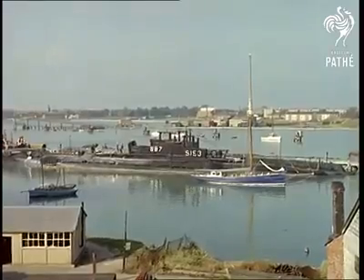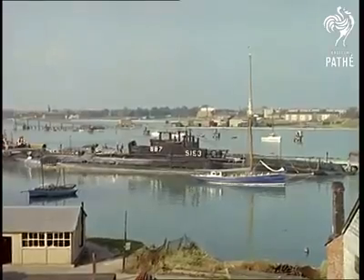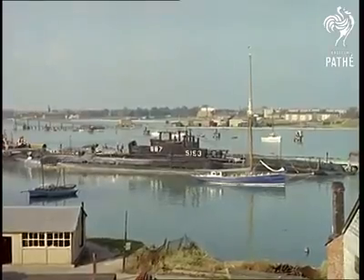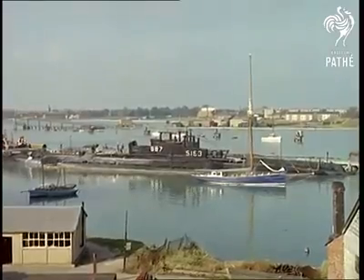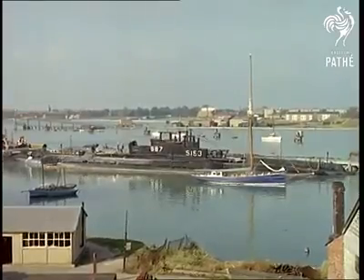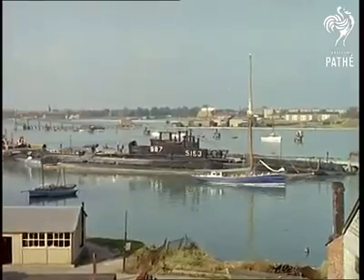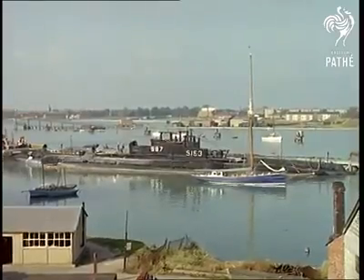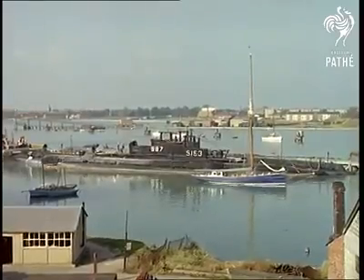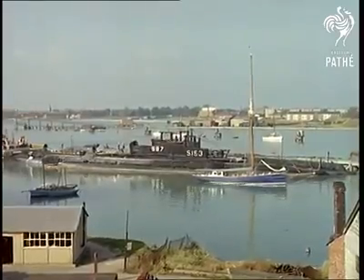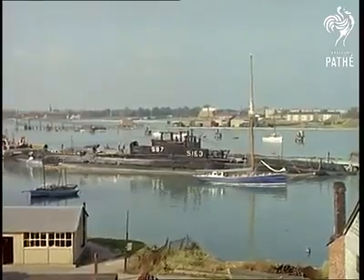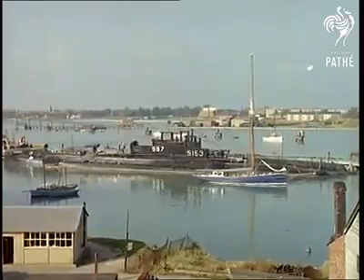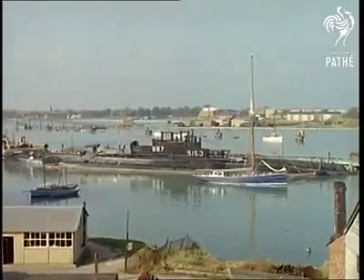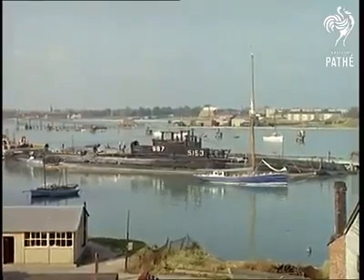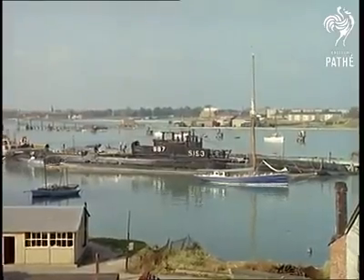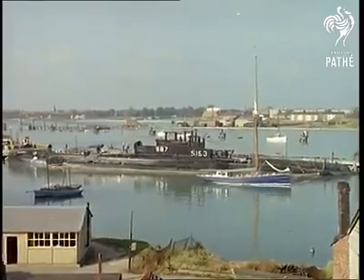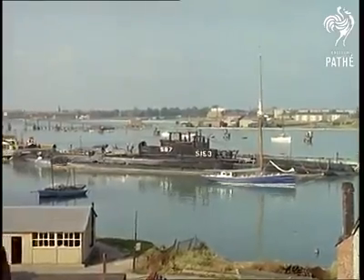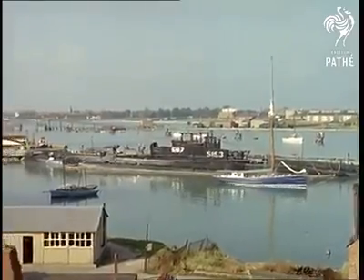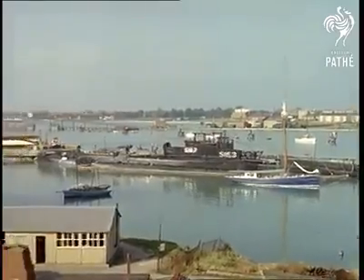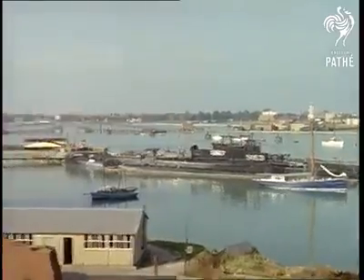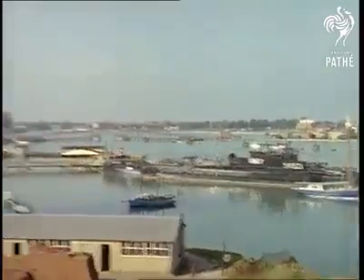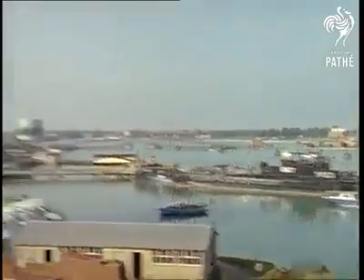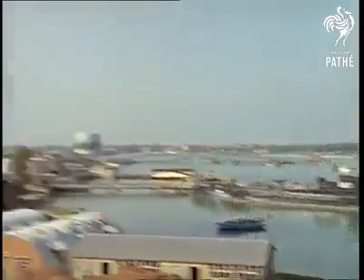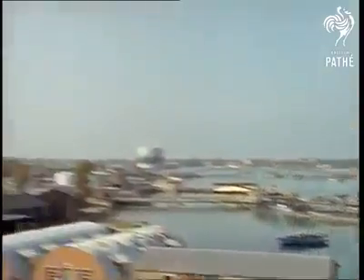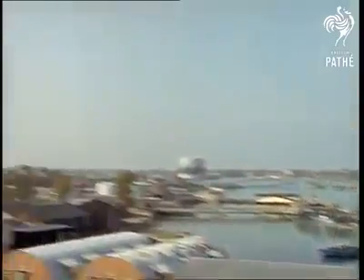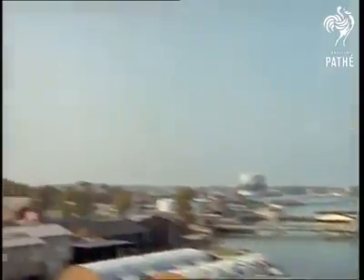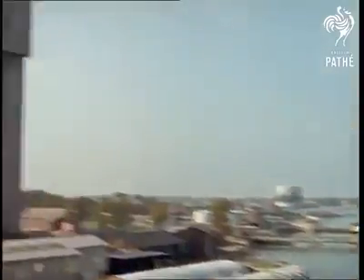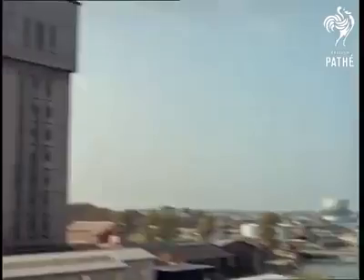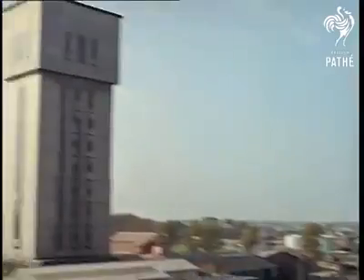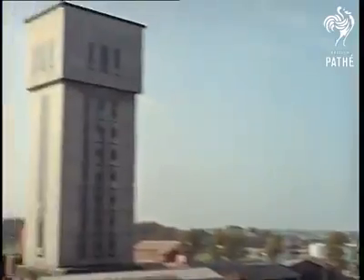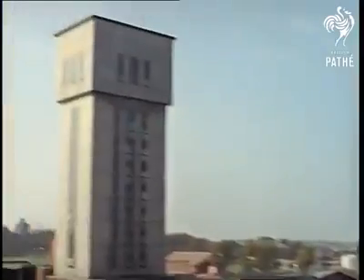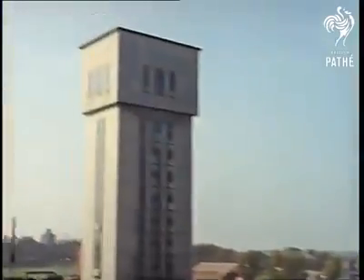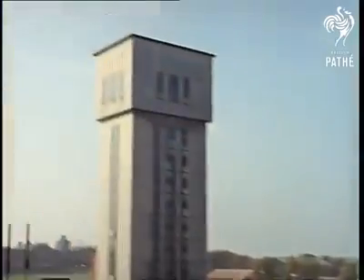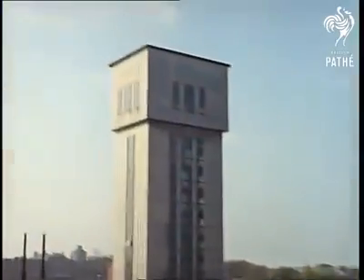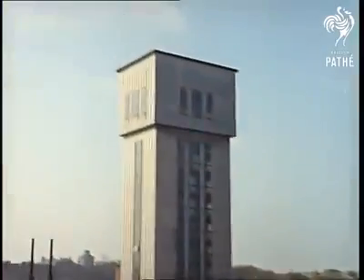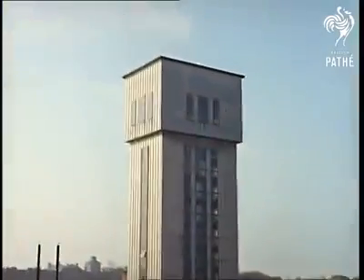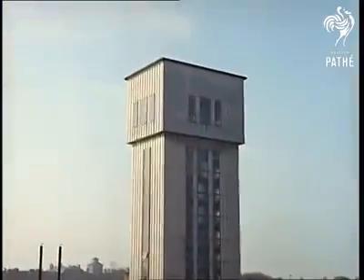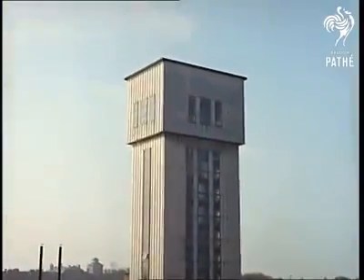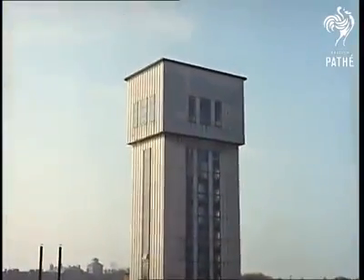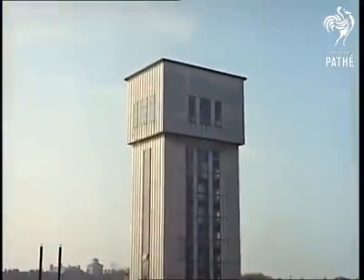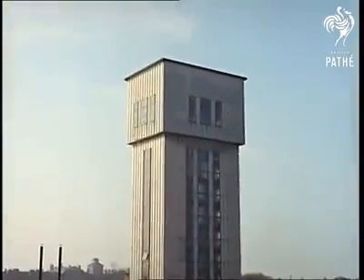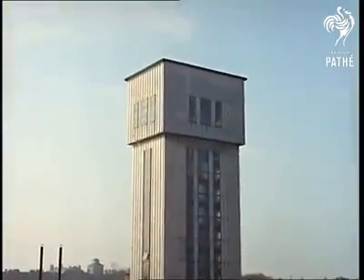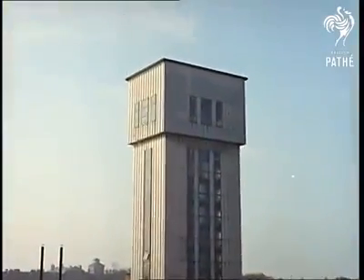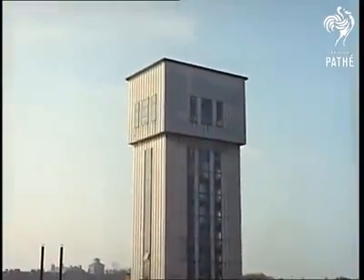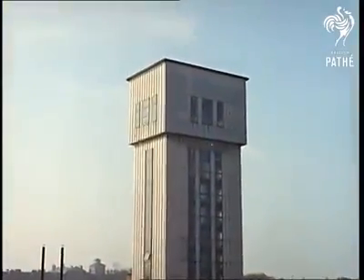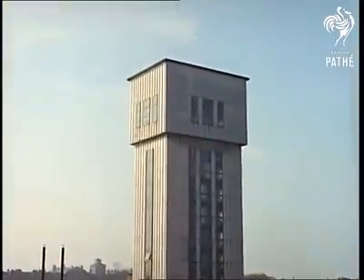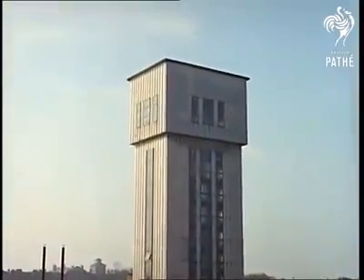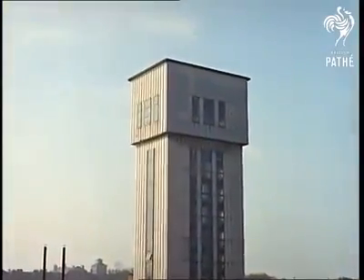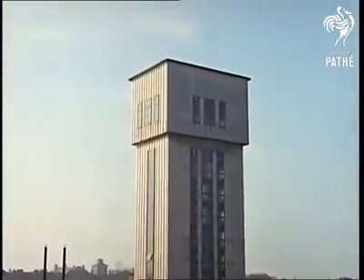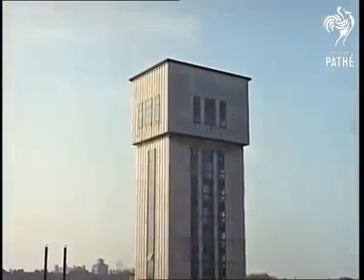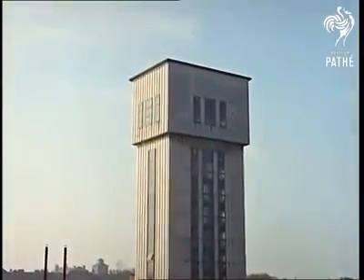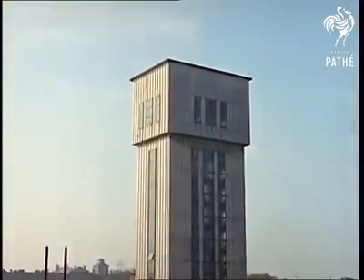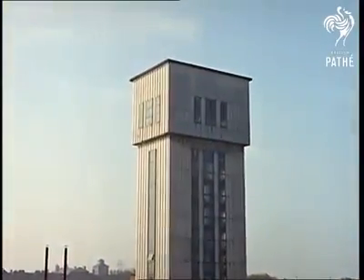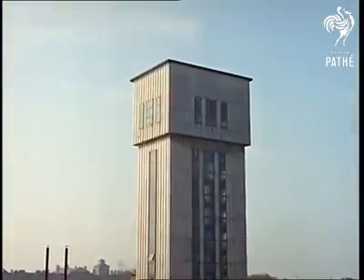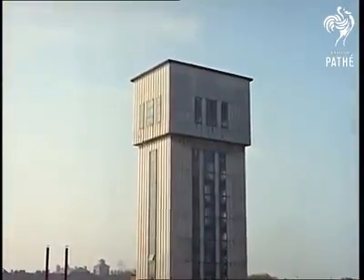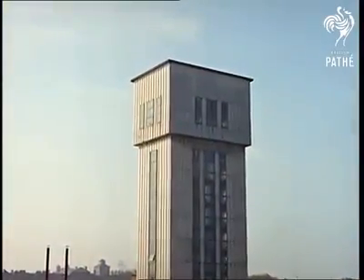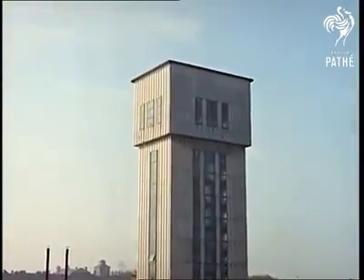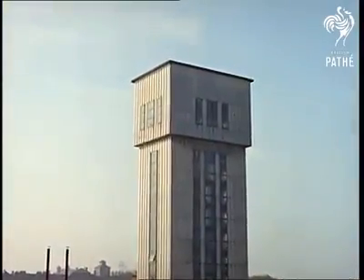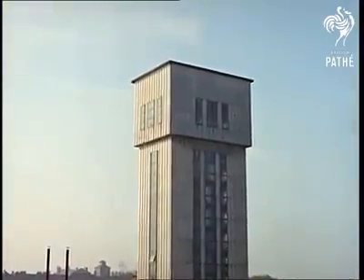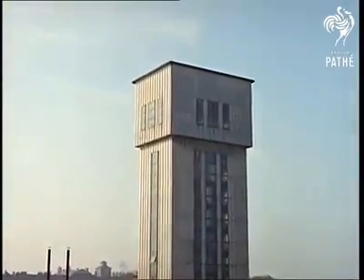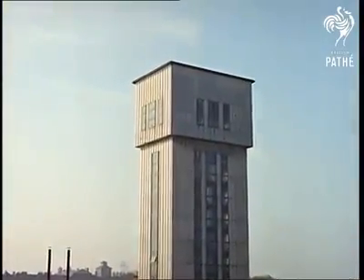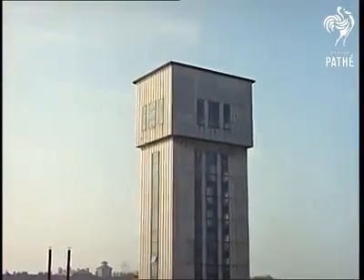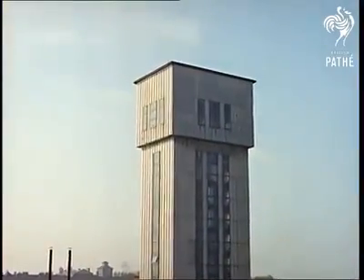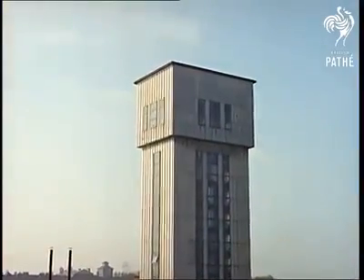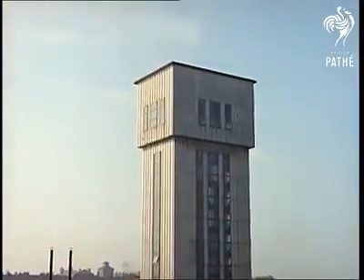Of particular interest here is Europe's only escape tower, a means of training submariners to escape from their stricken craft.